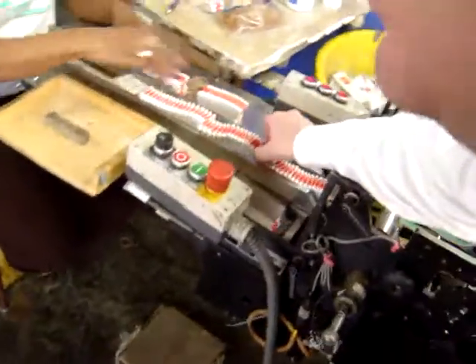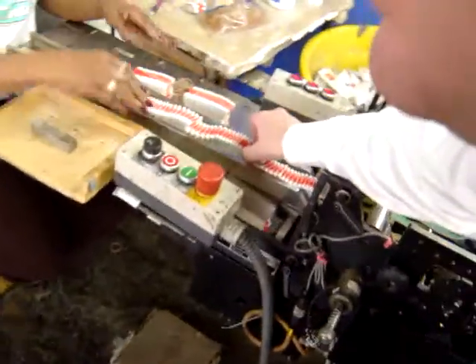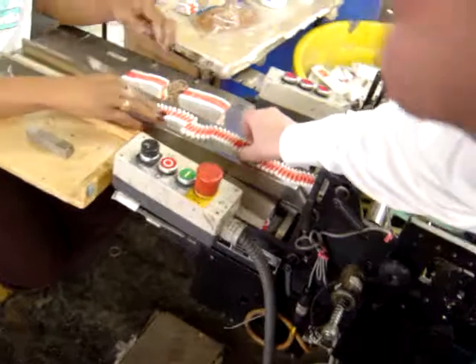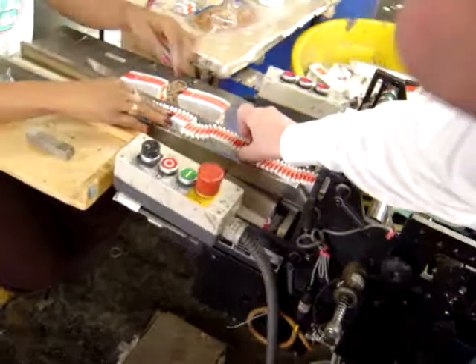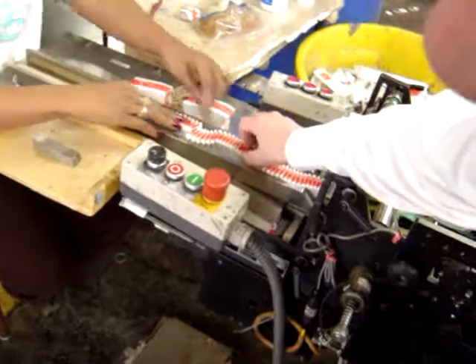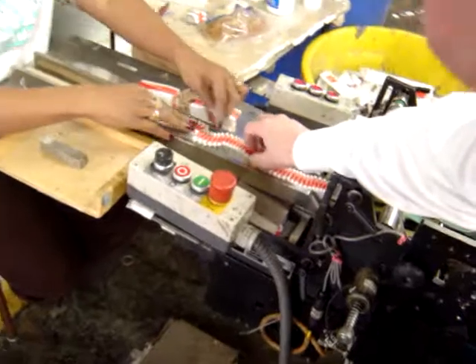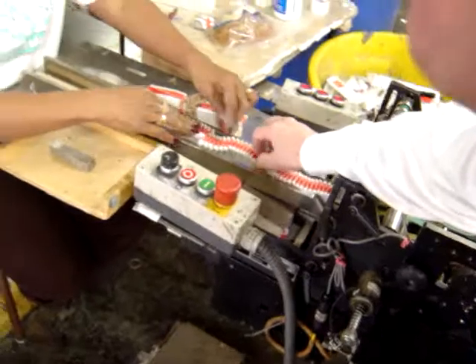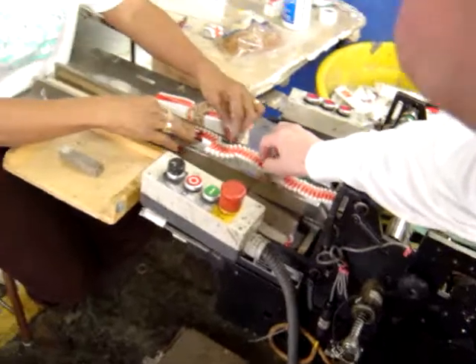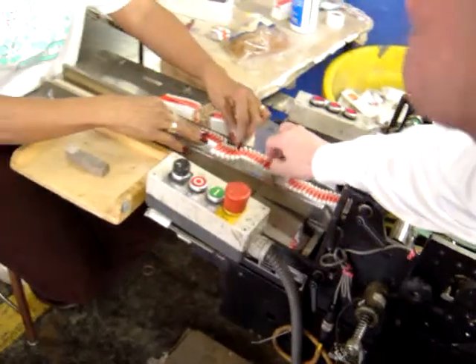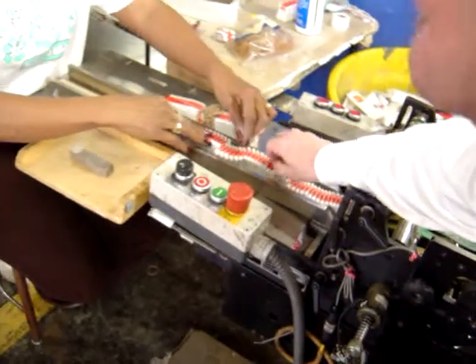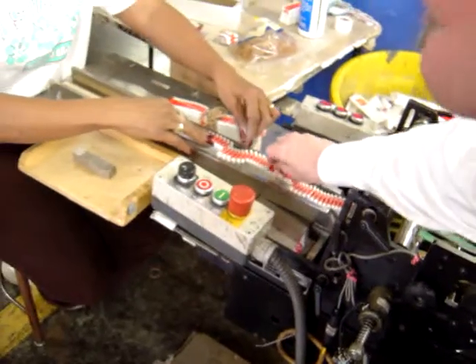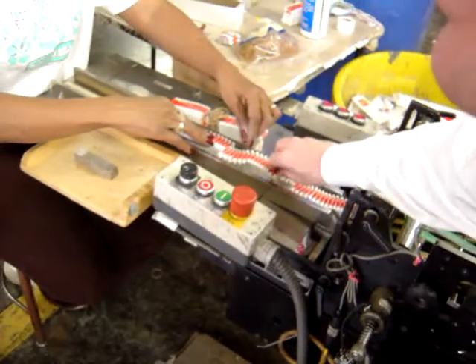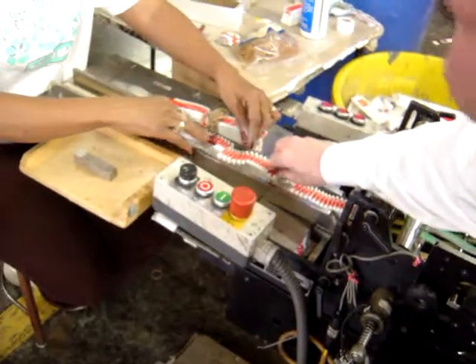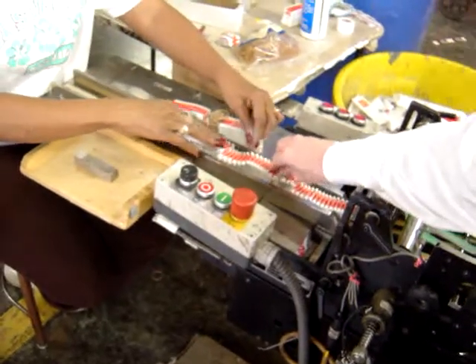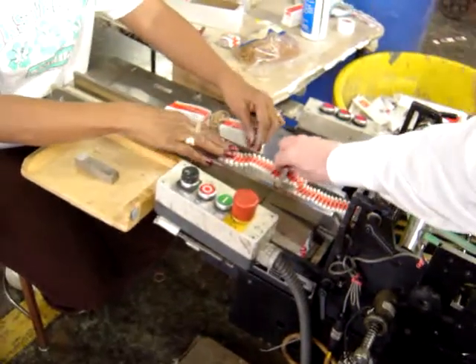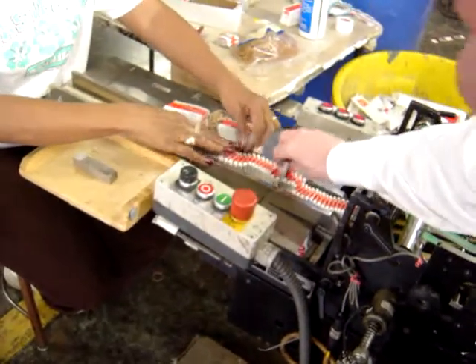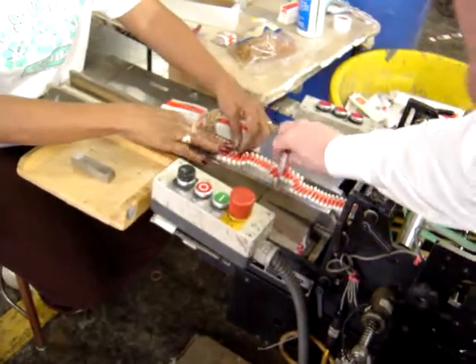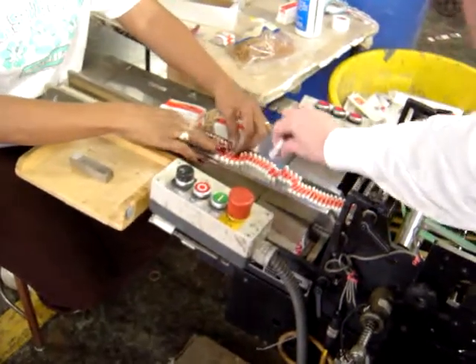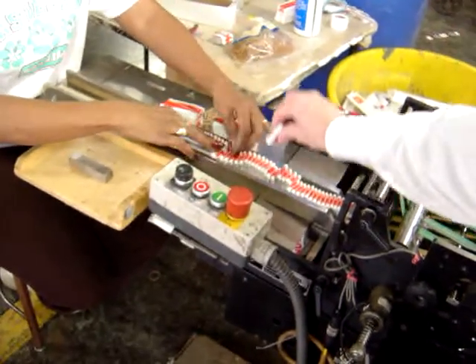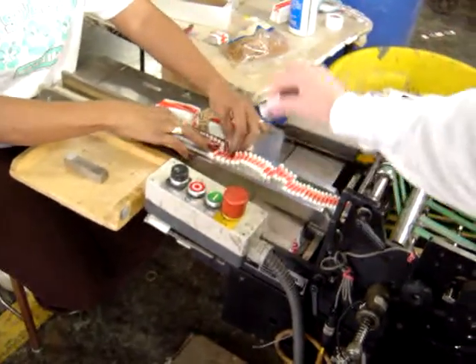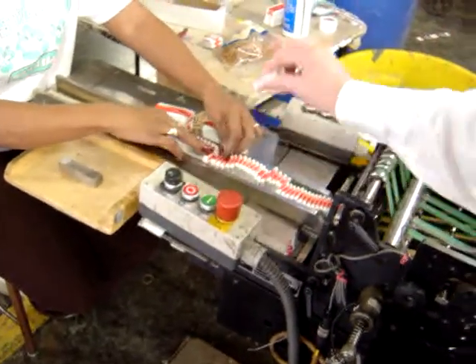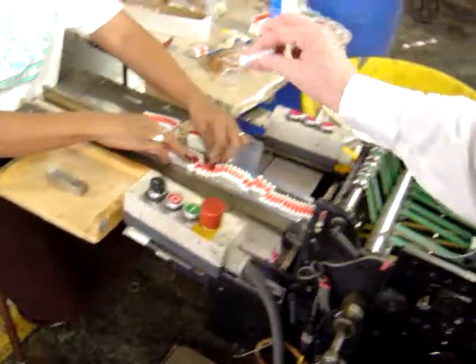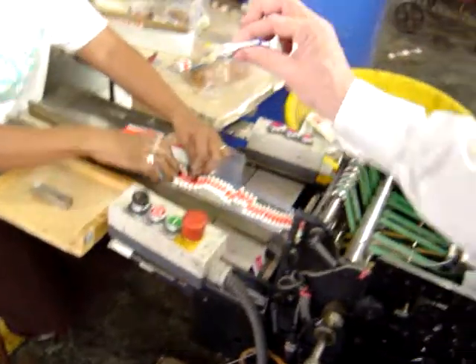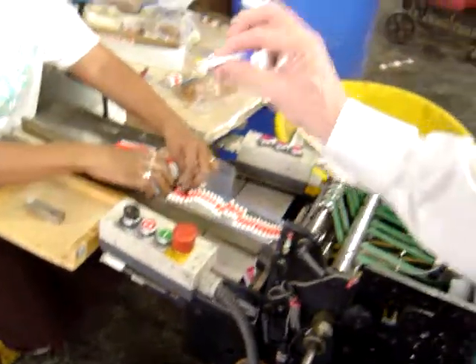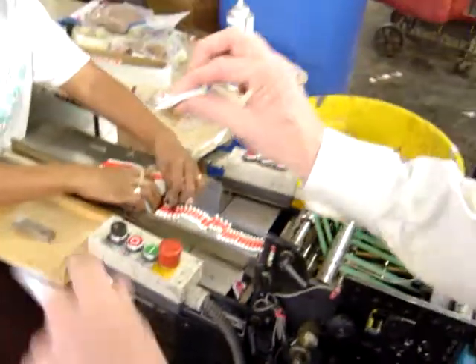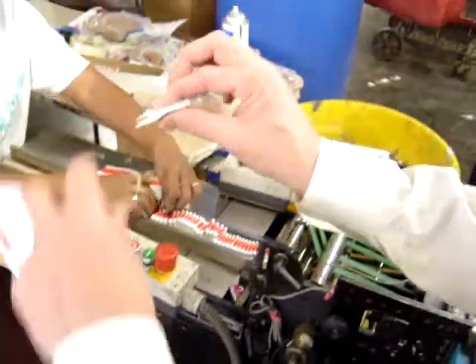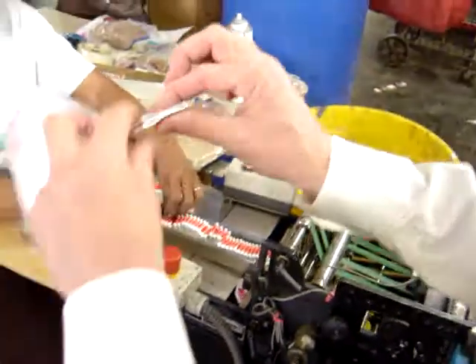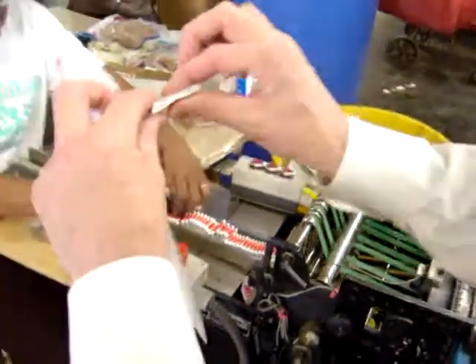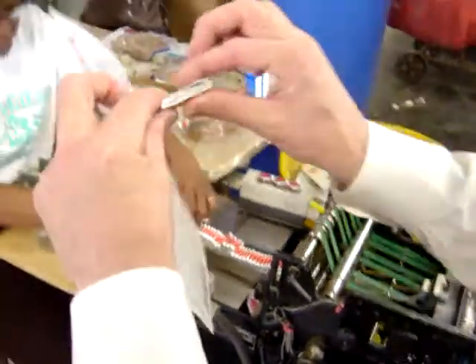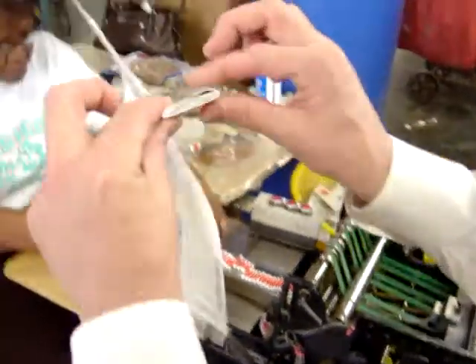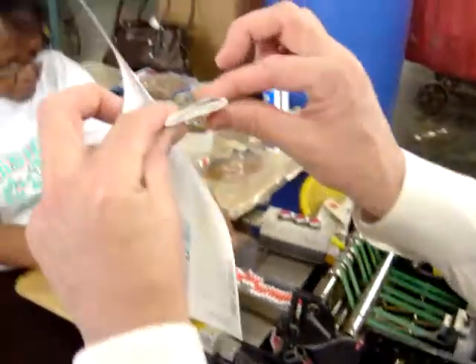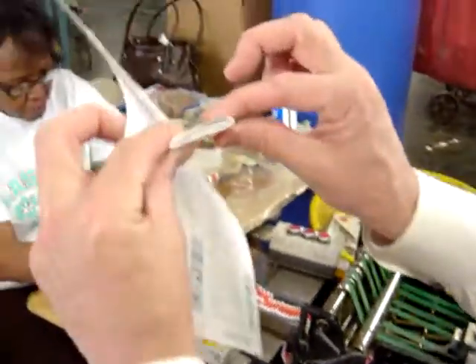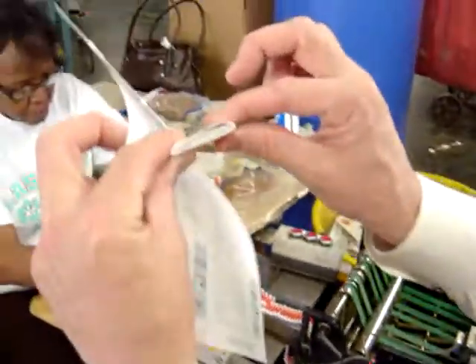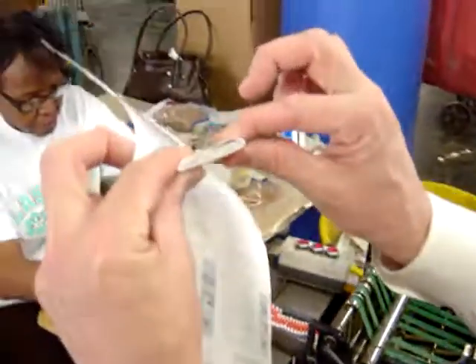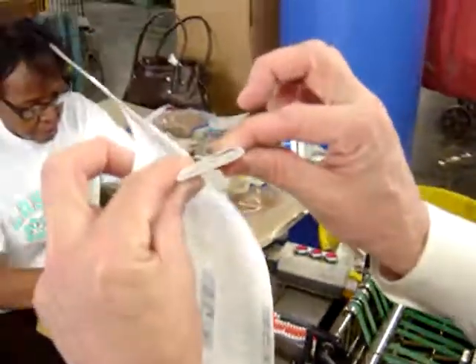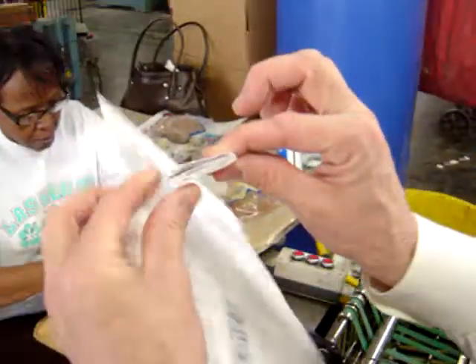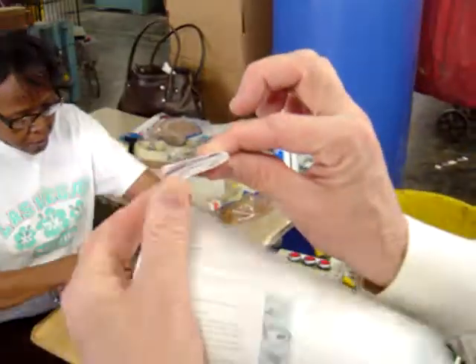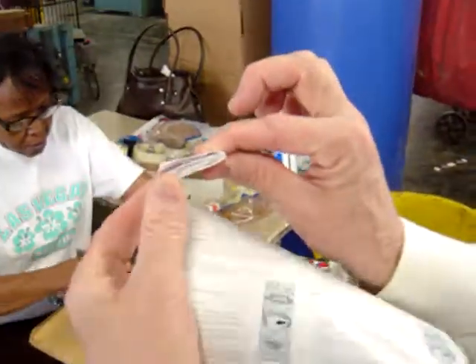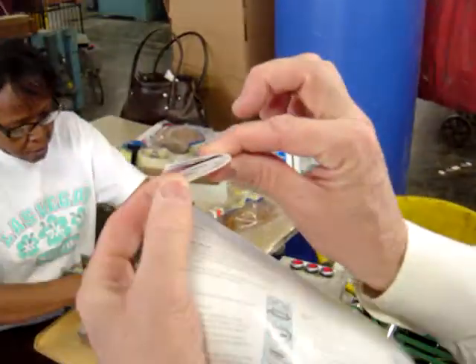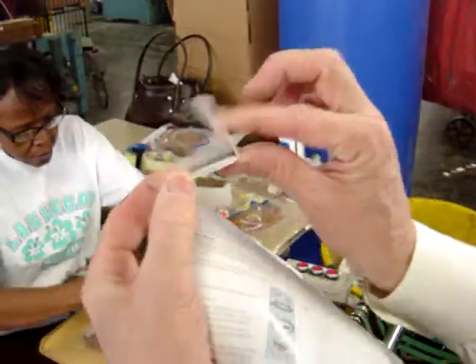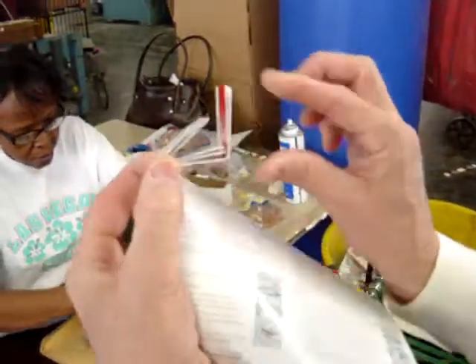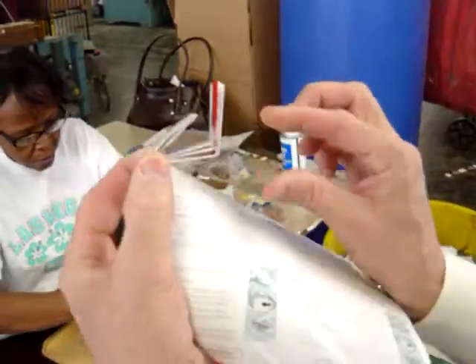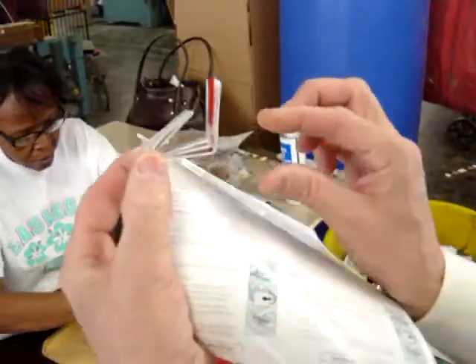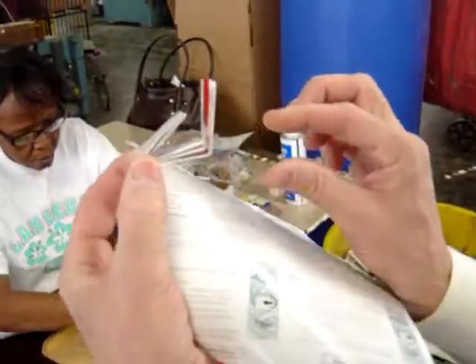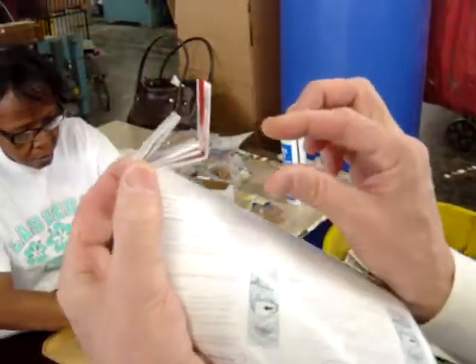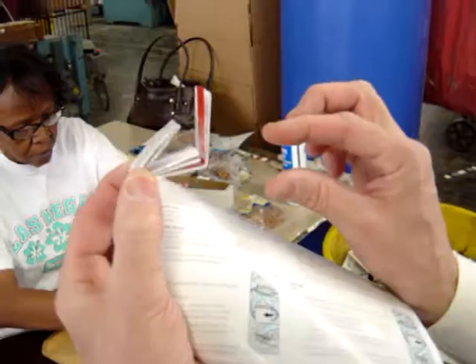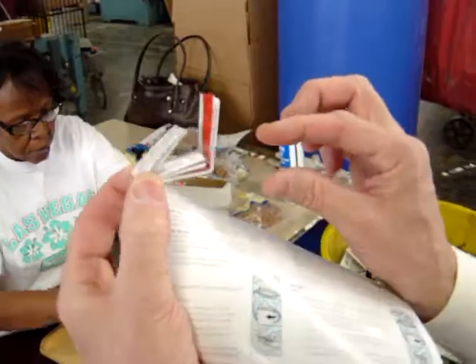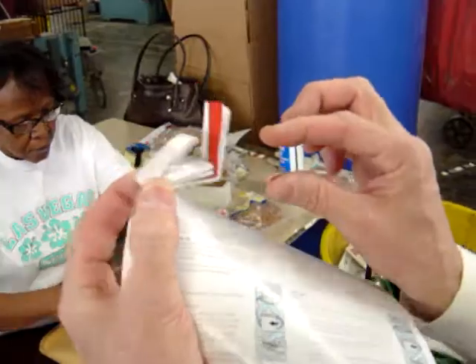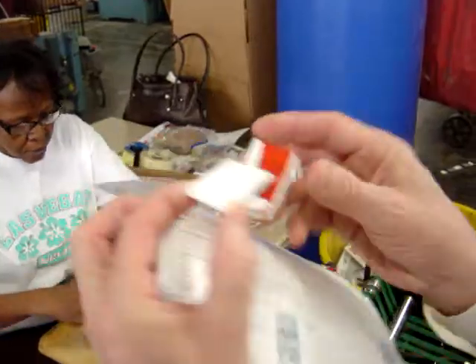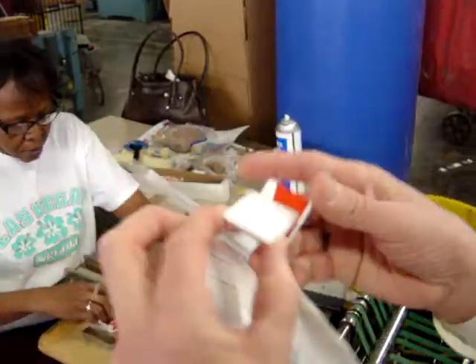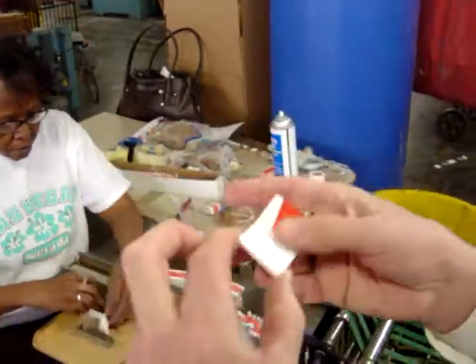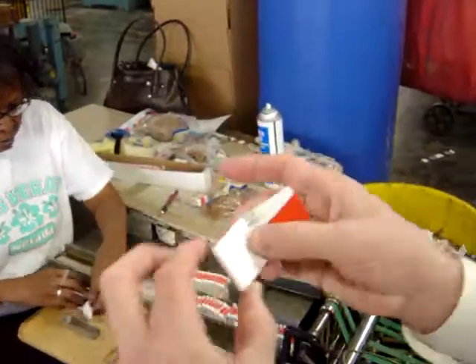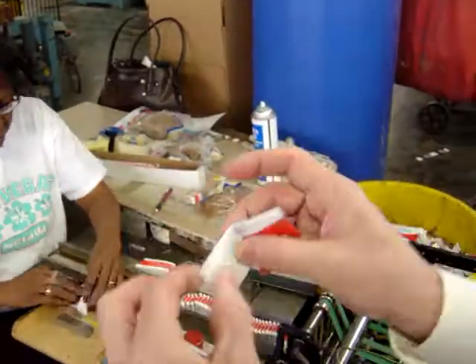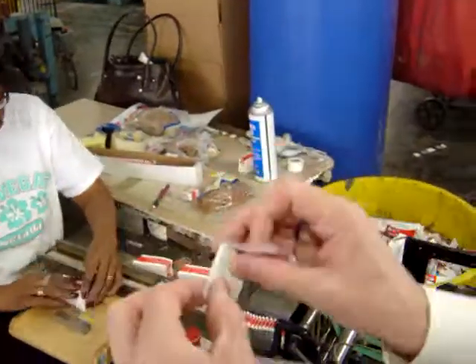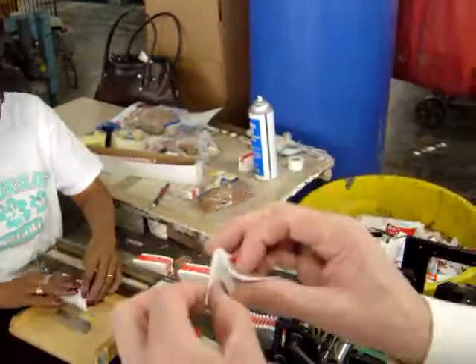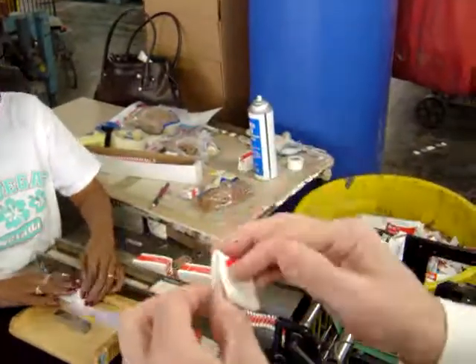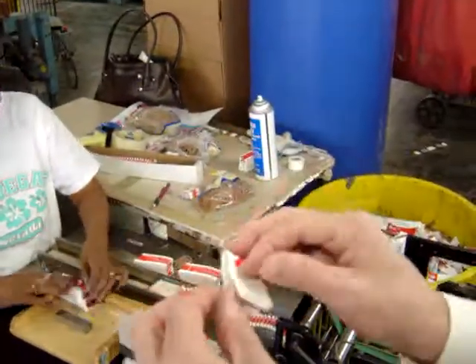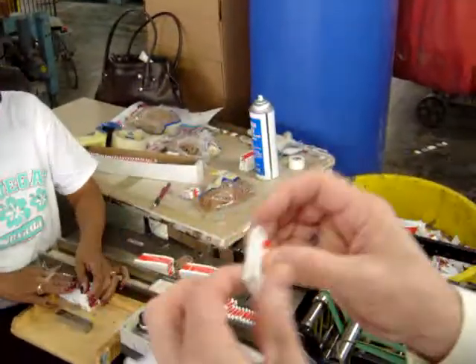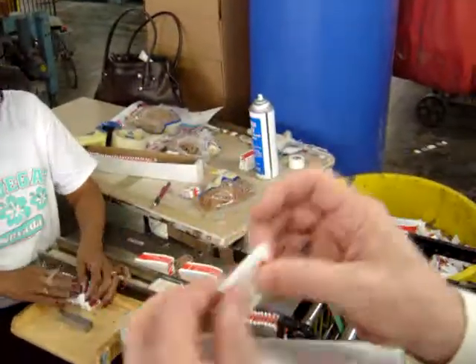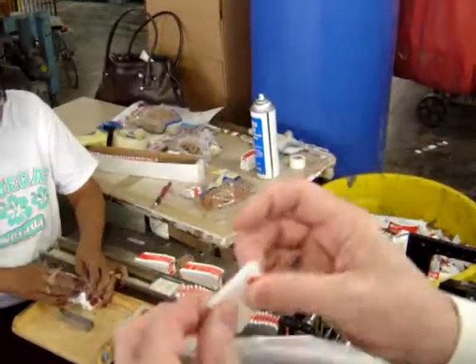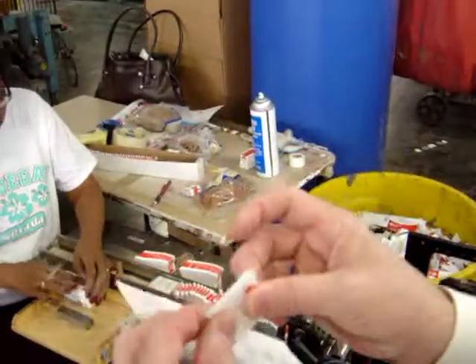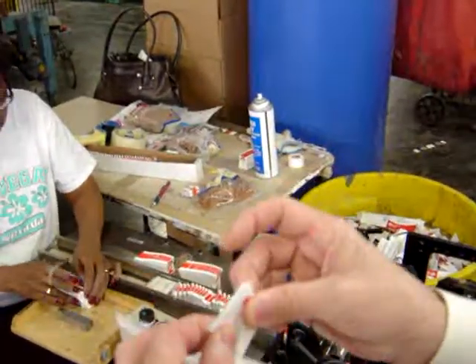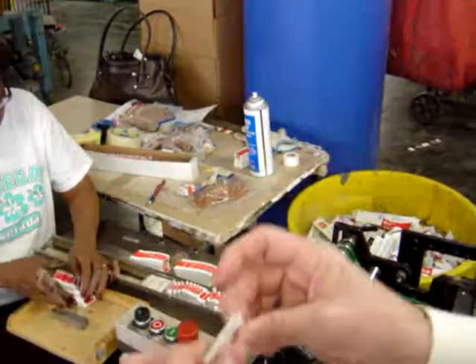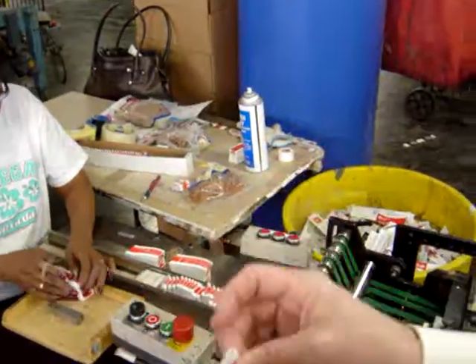Then being rubber banded, back to the carton. You really see the thickness of the piece and the springiness of it because it's so thick.